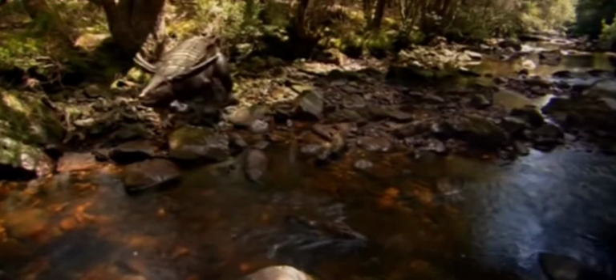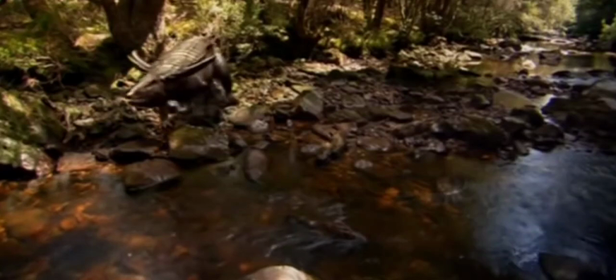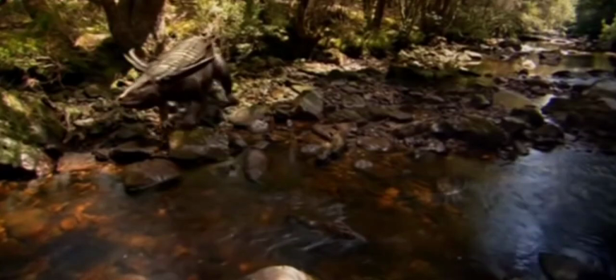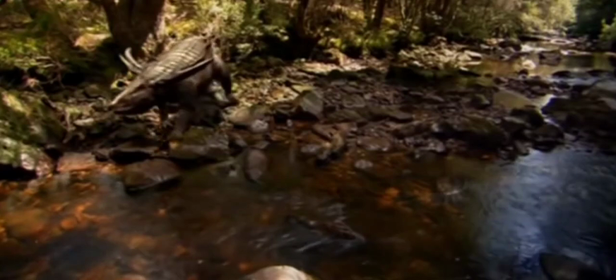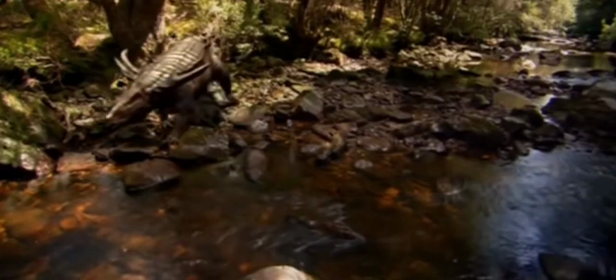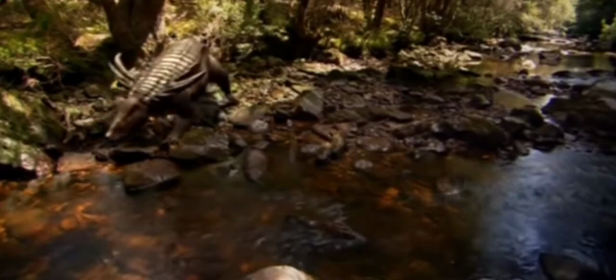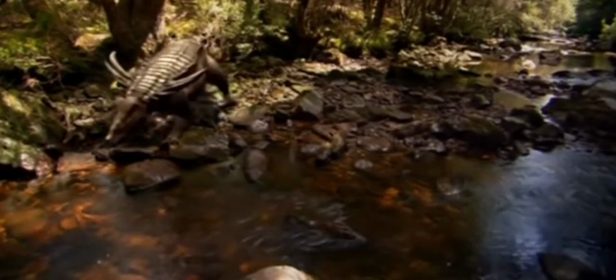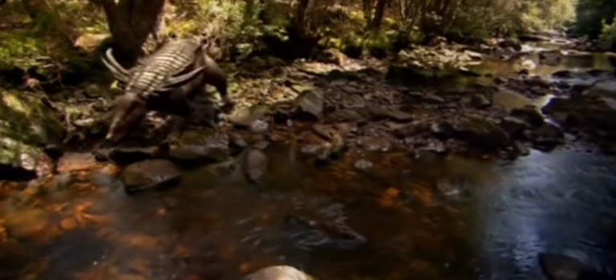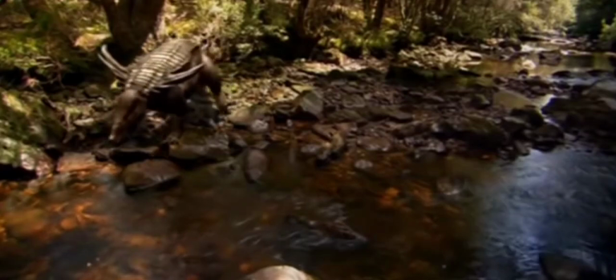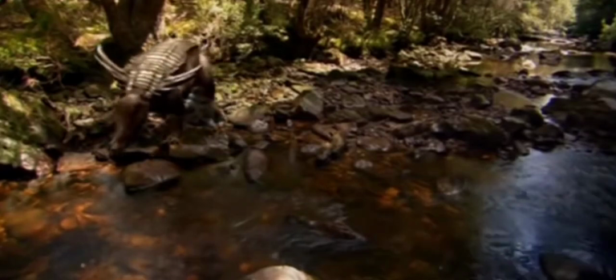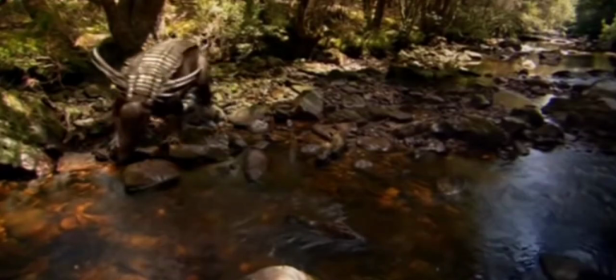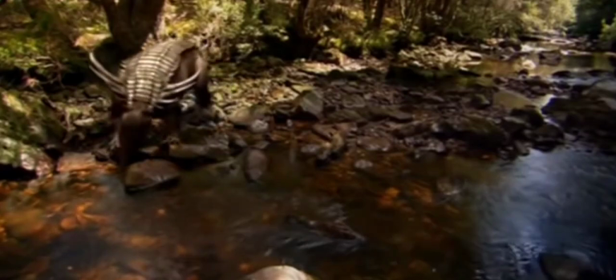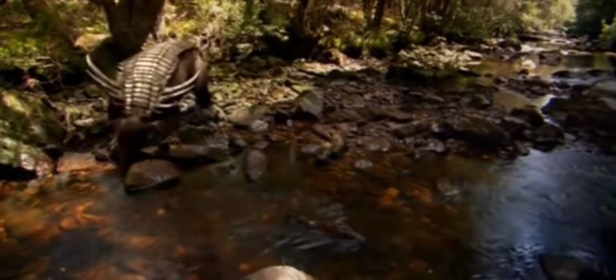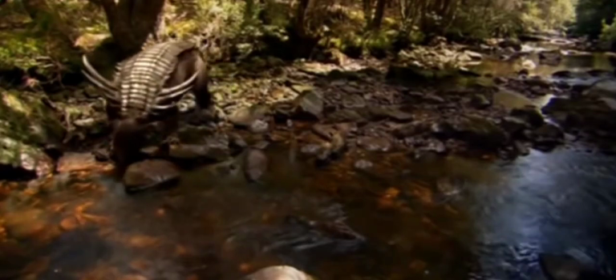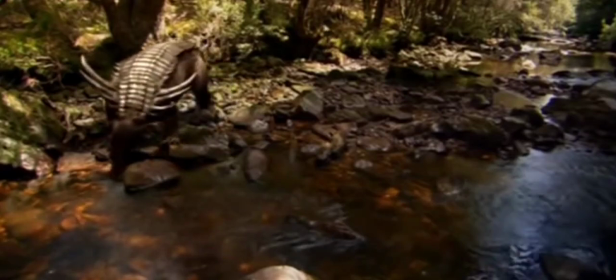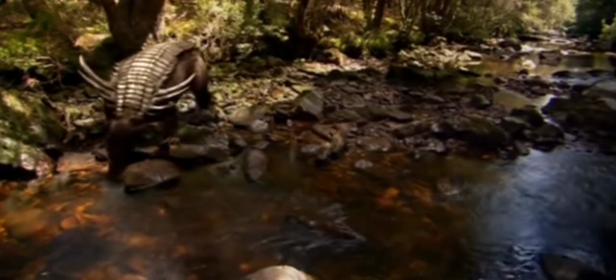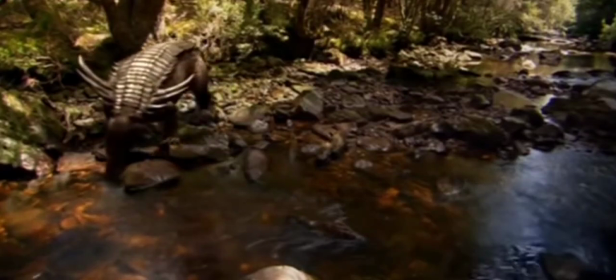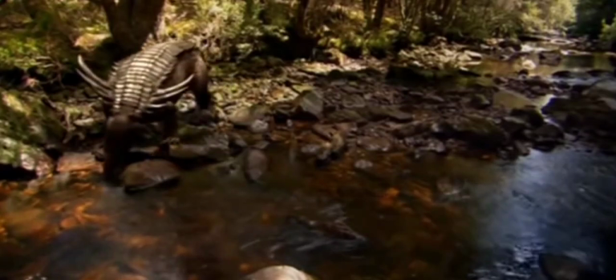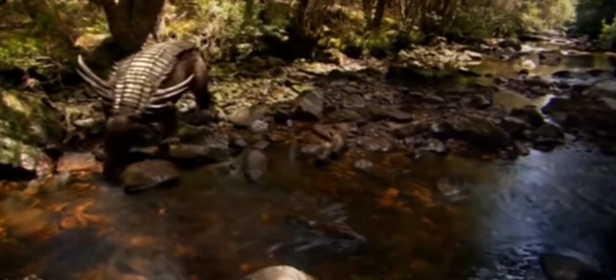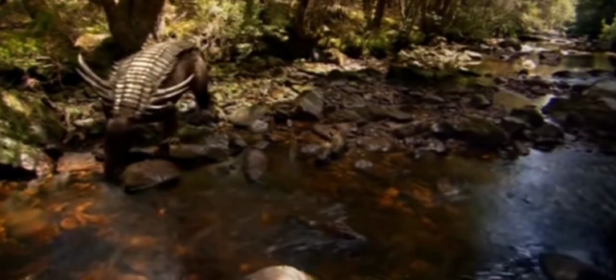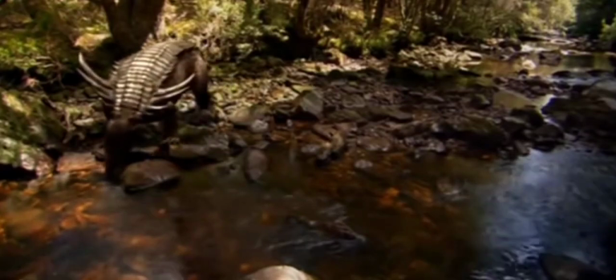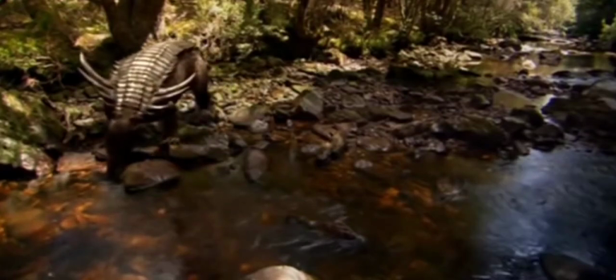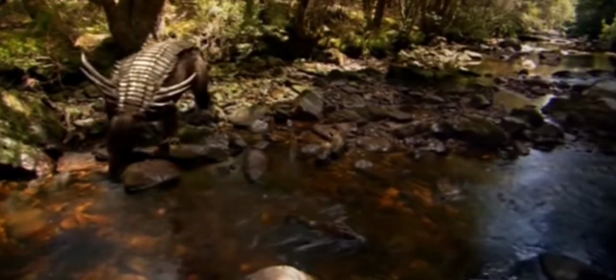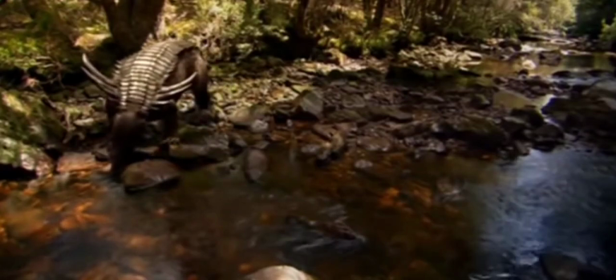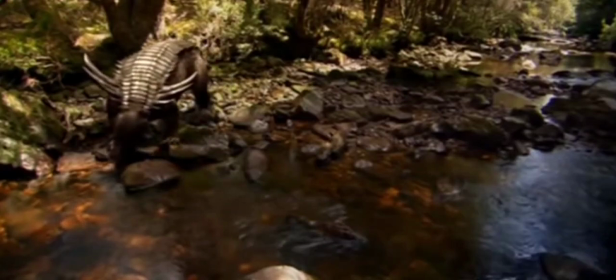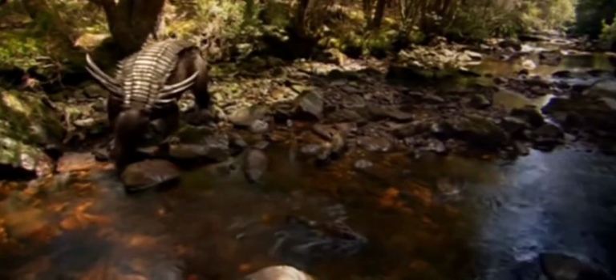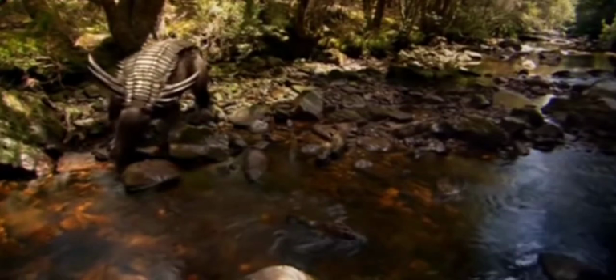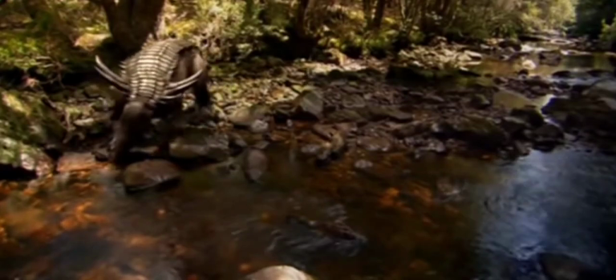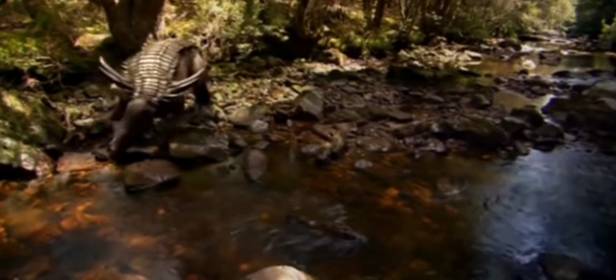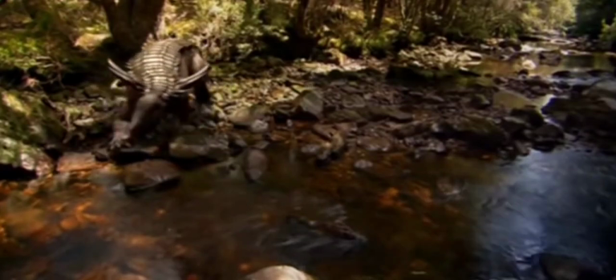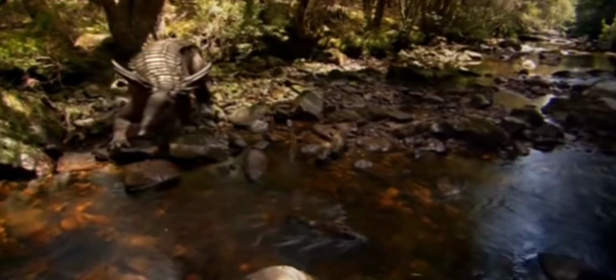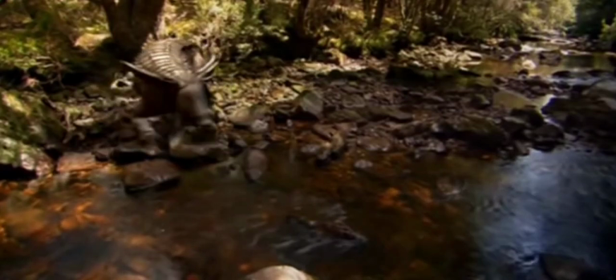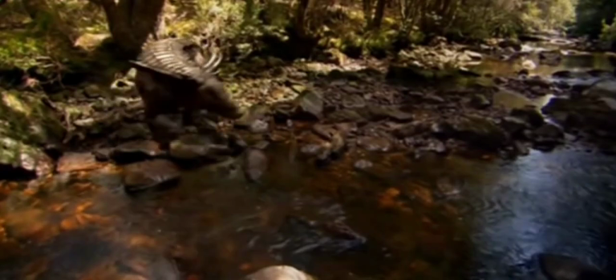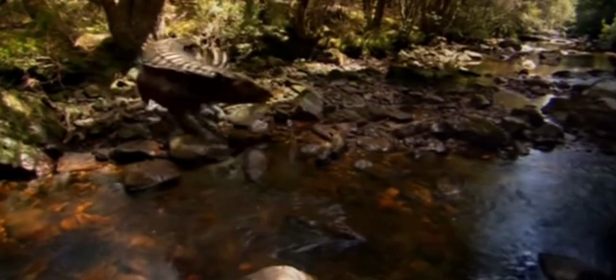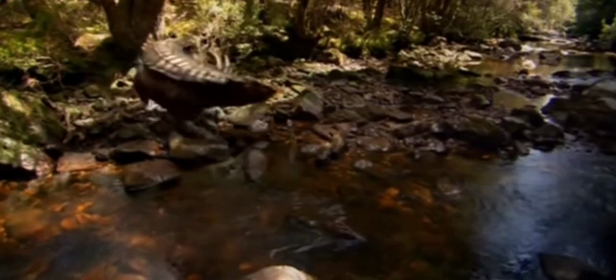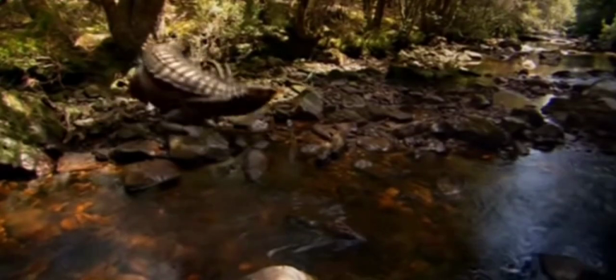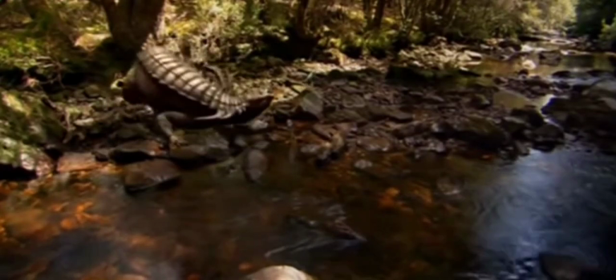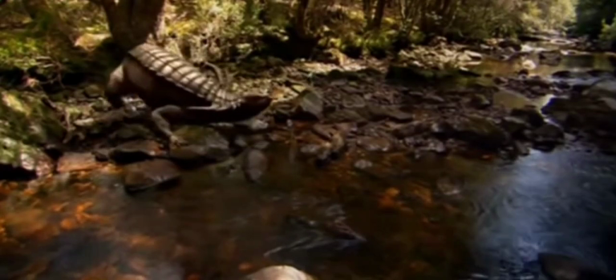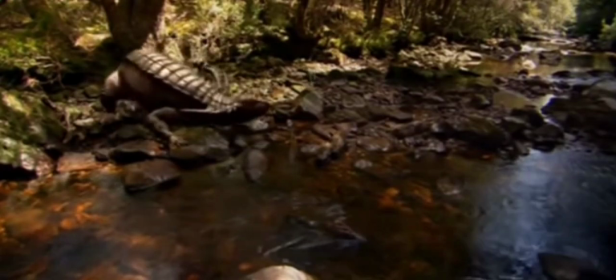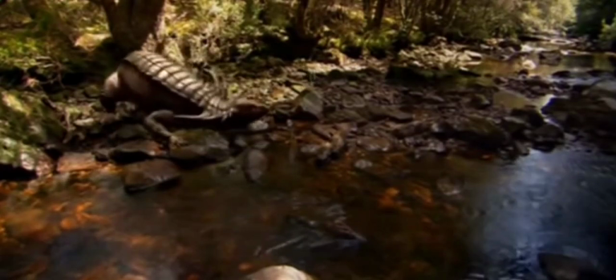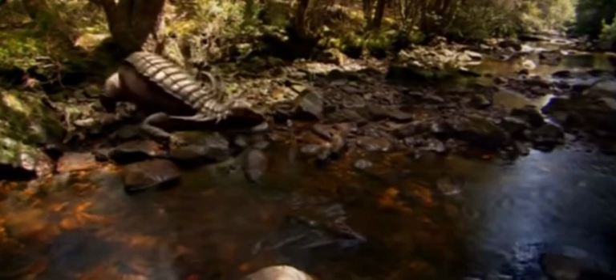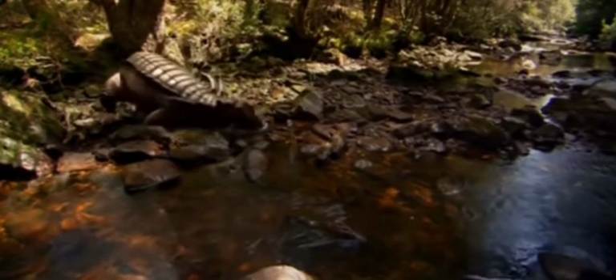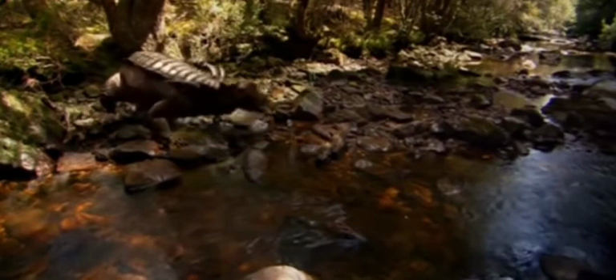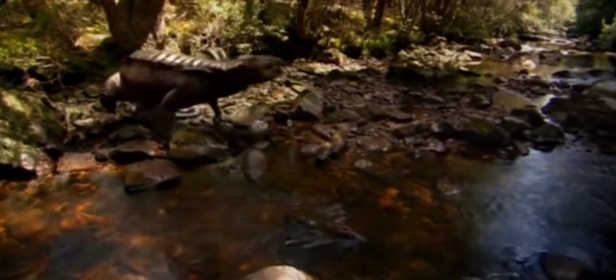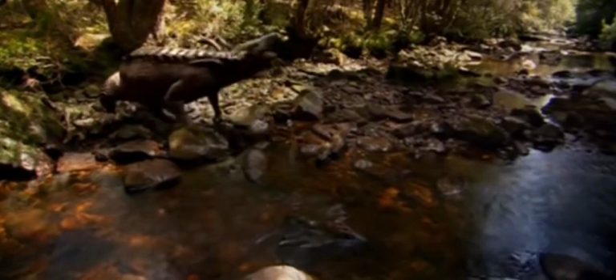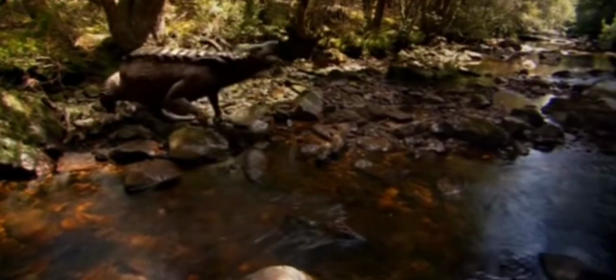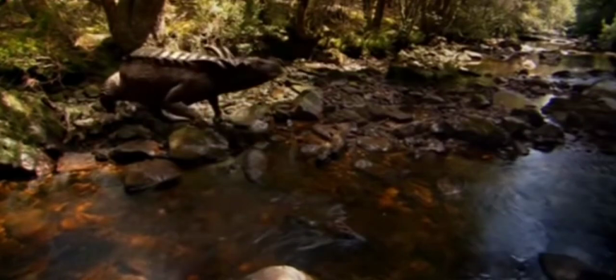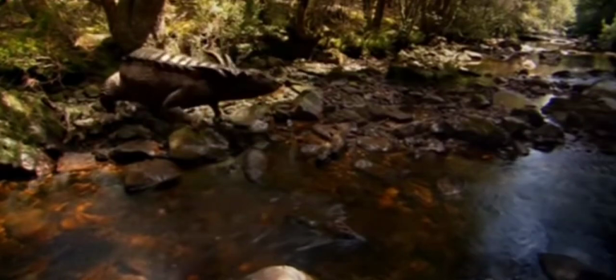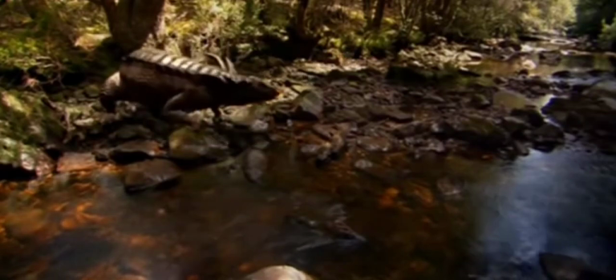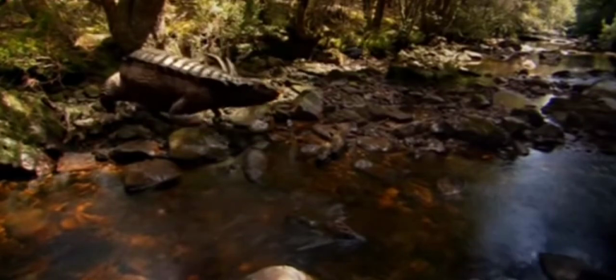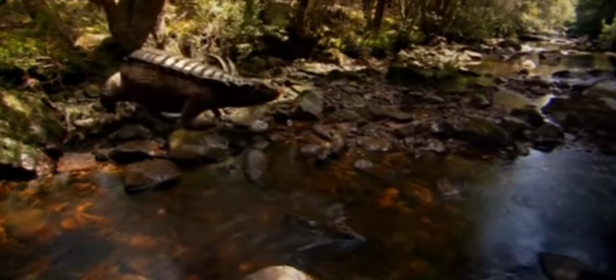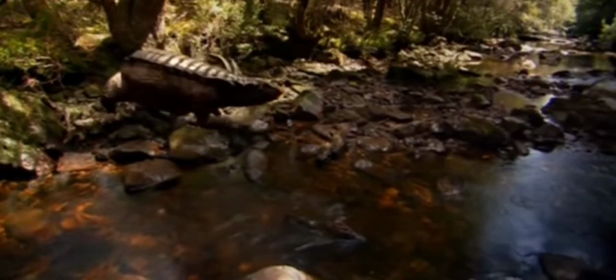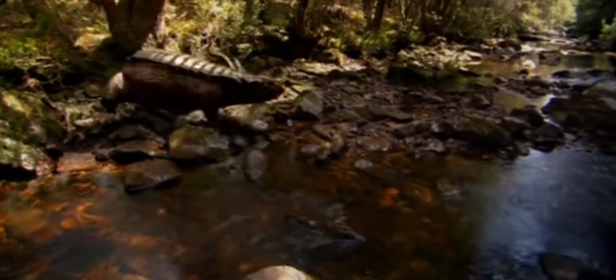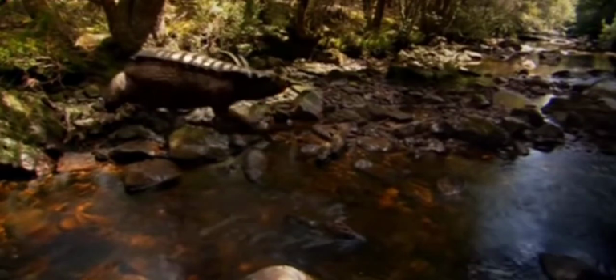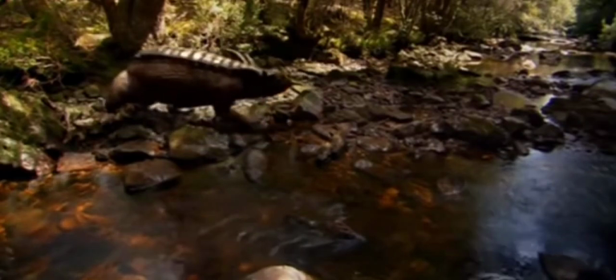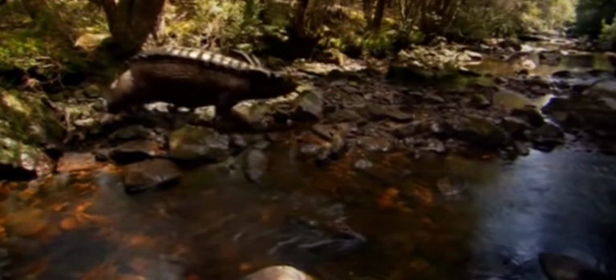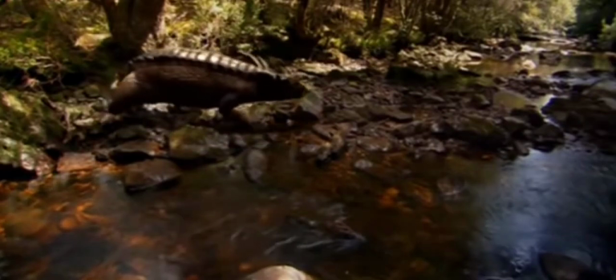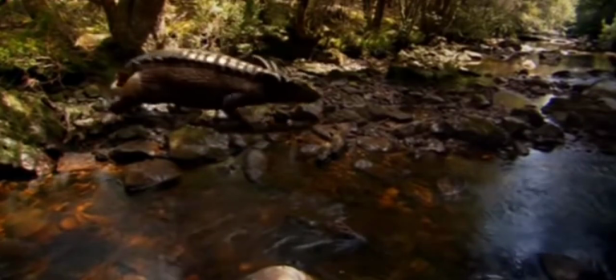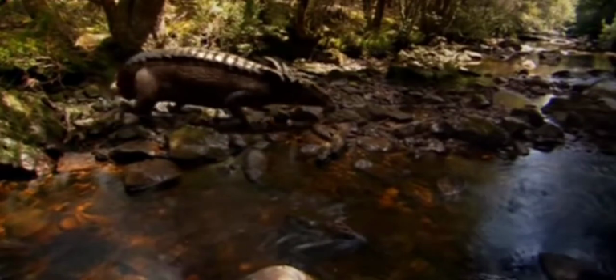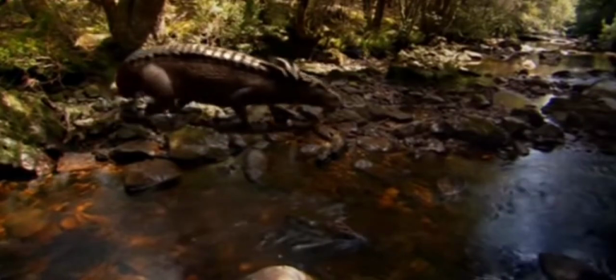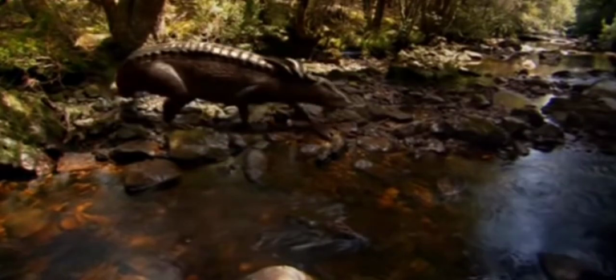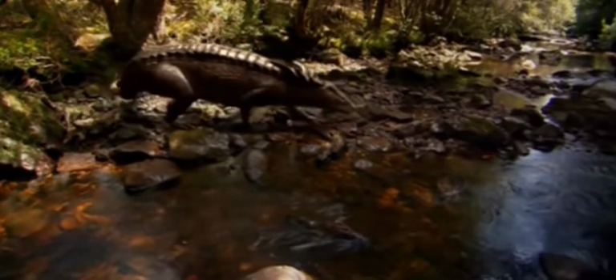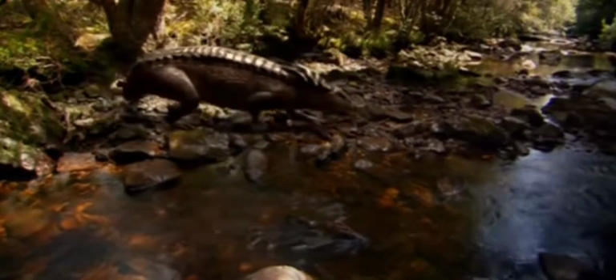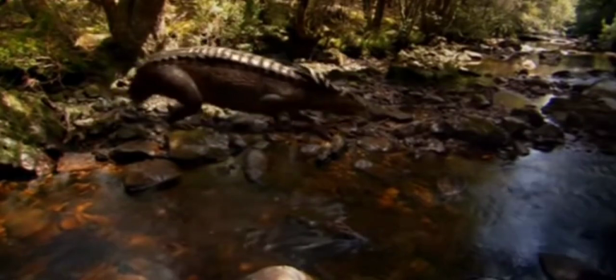The mastosuchus is fair game for a worthy predator, but it's too much for coelophysis.